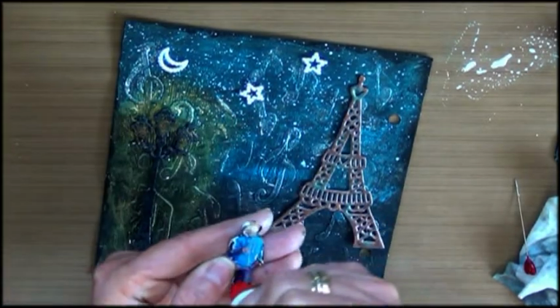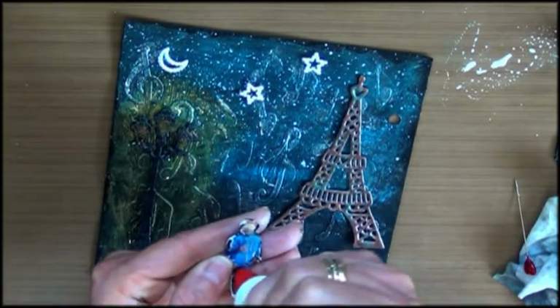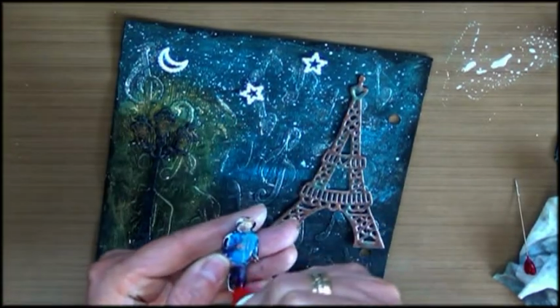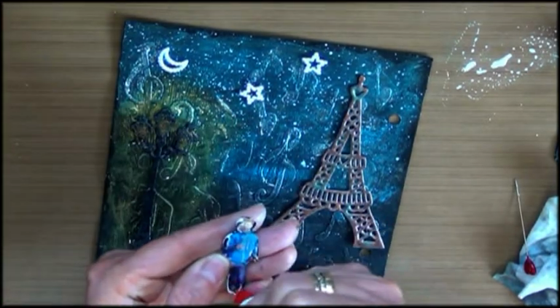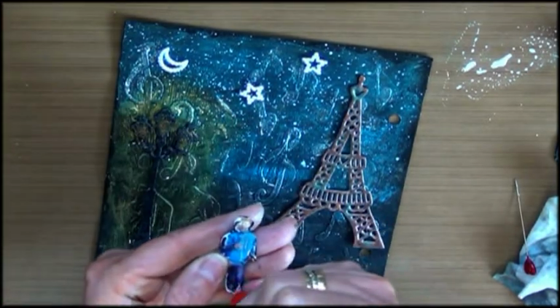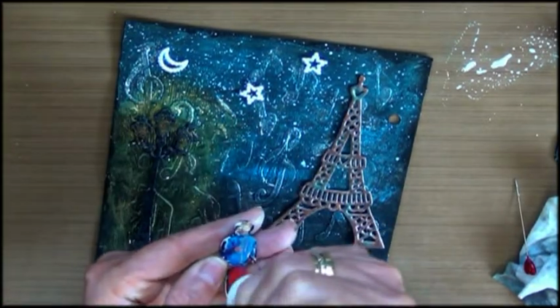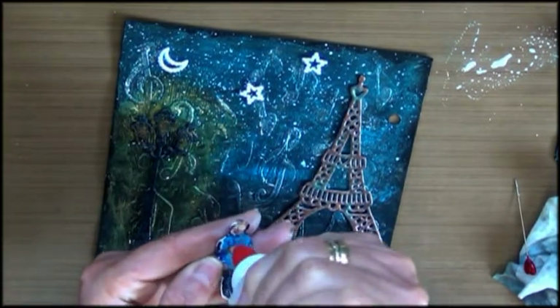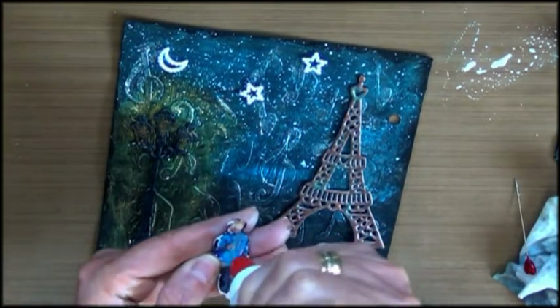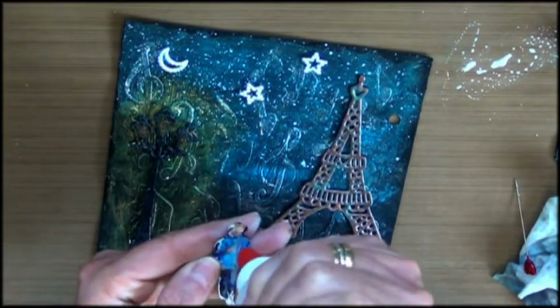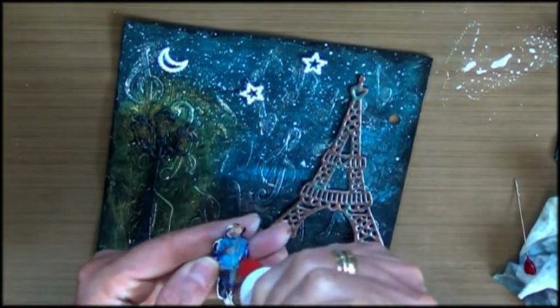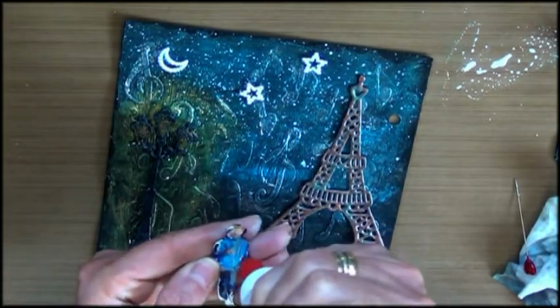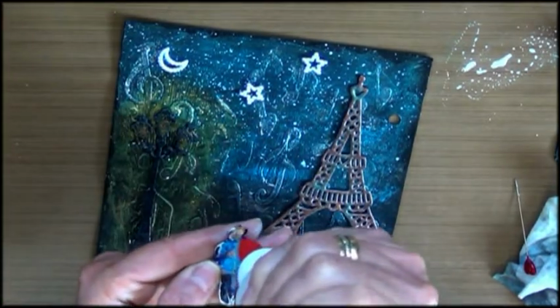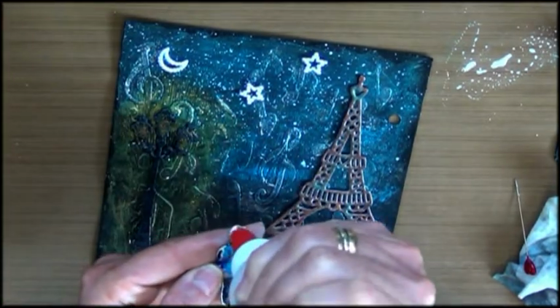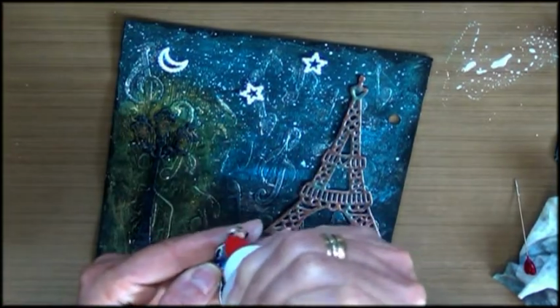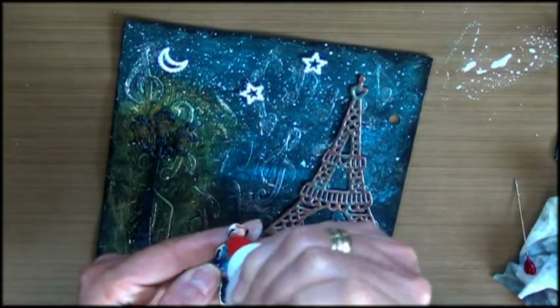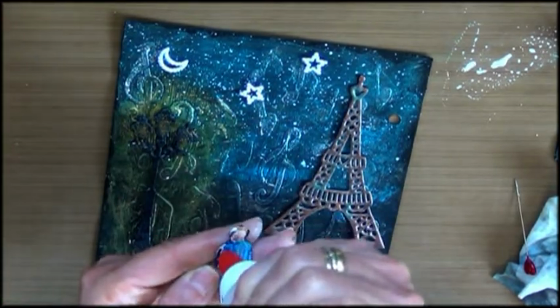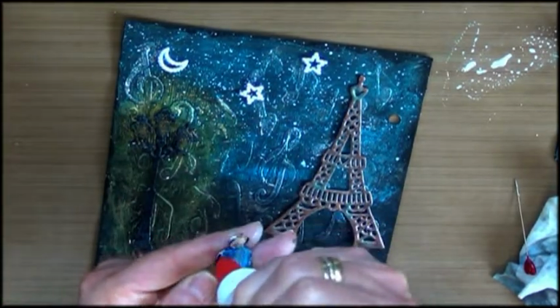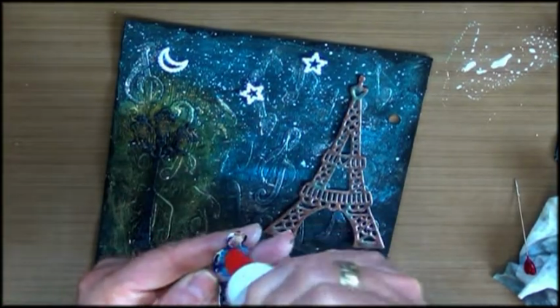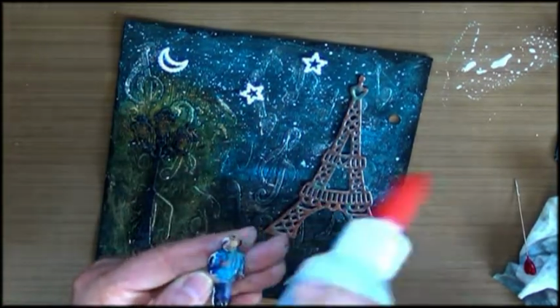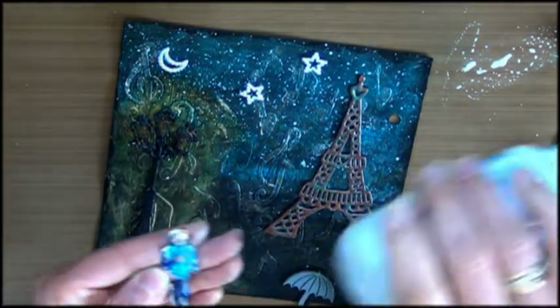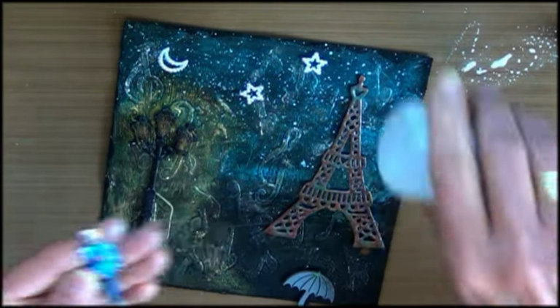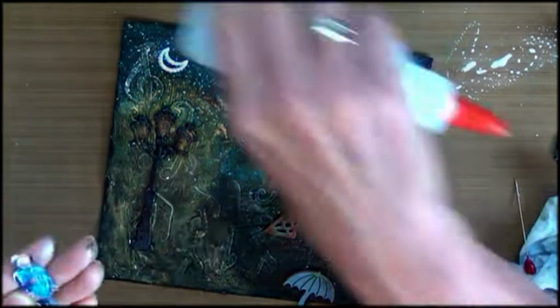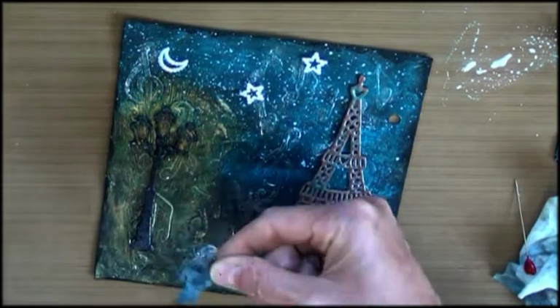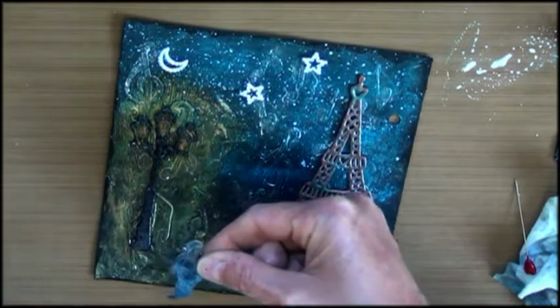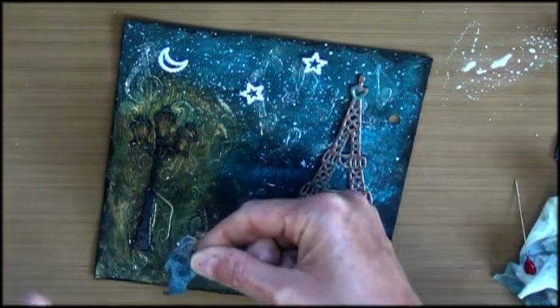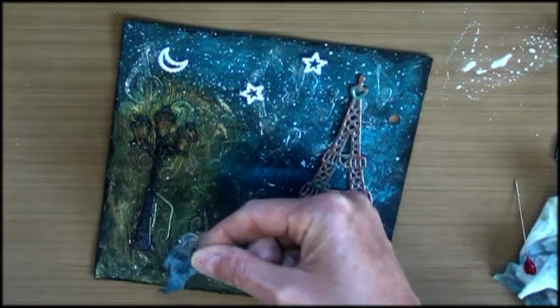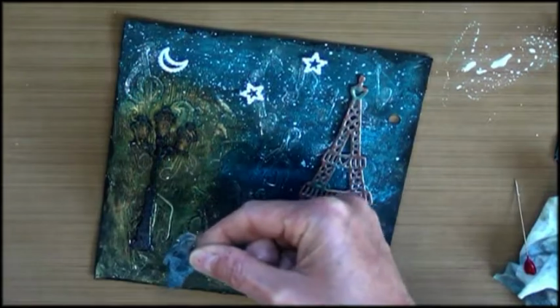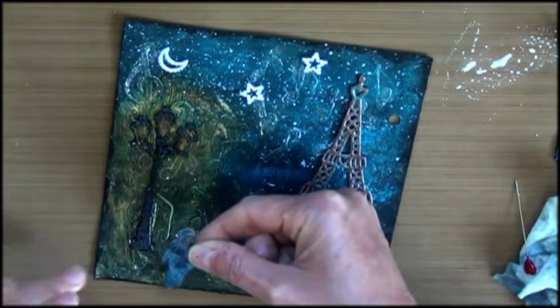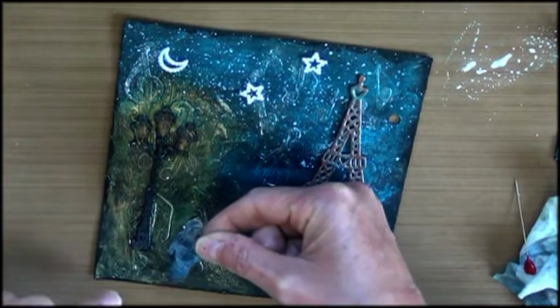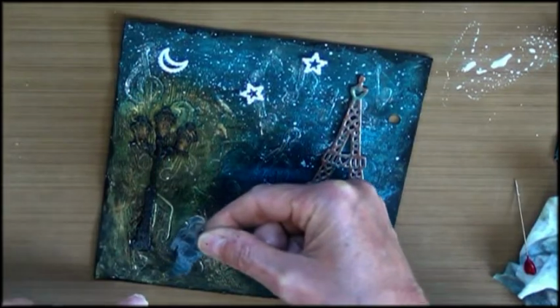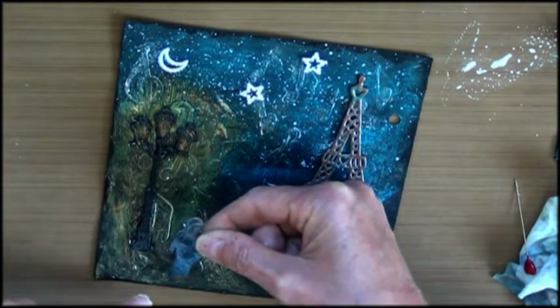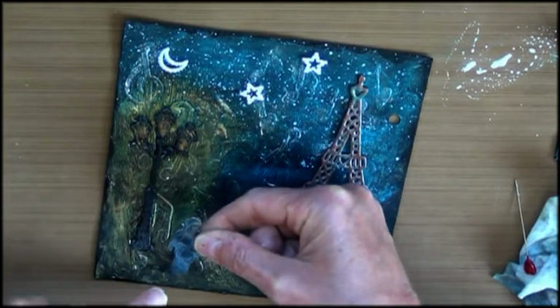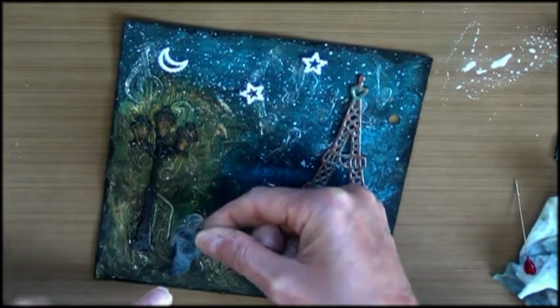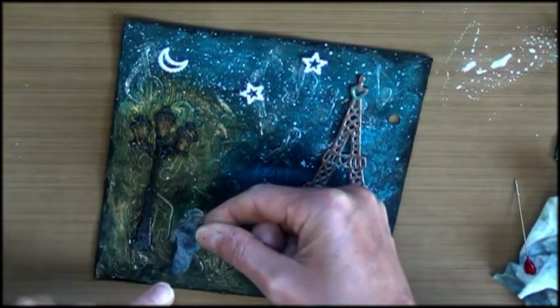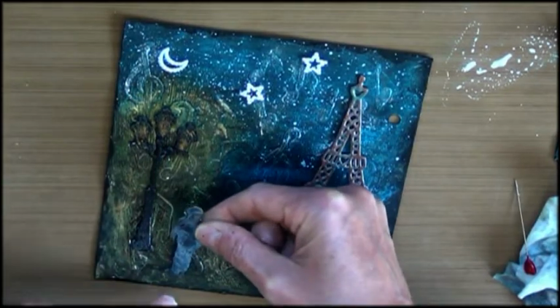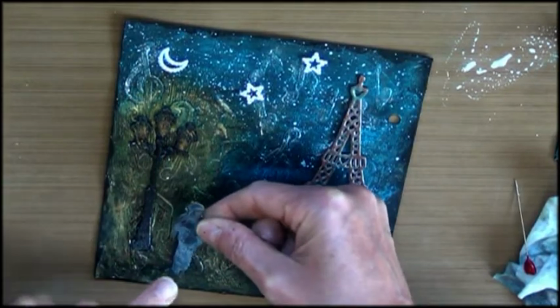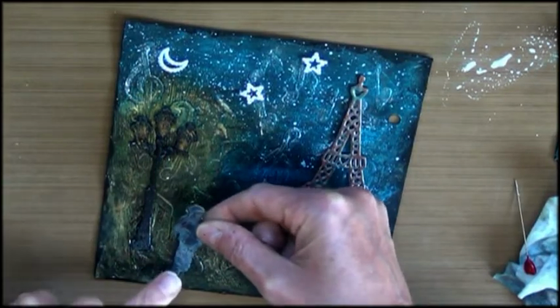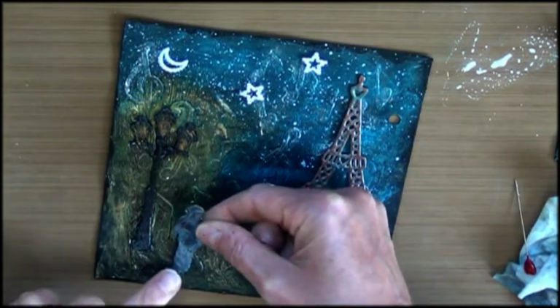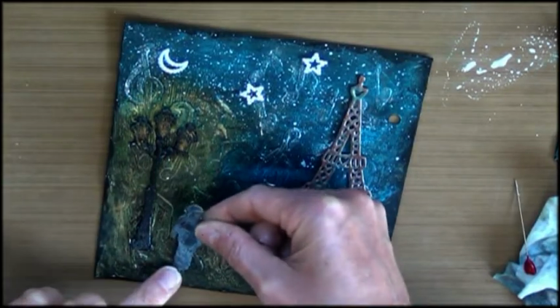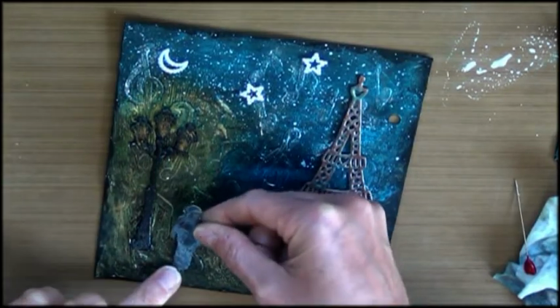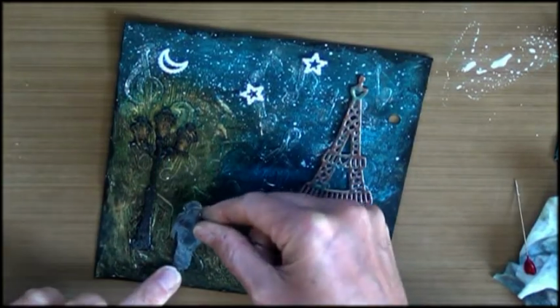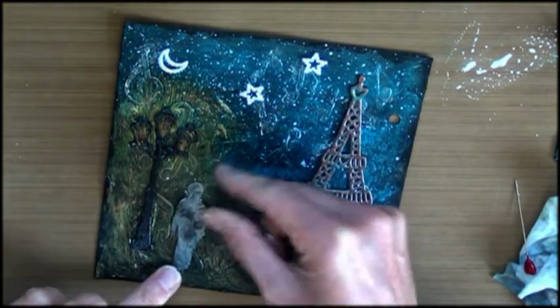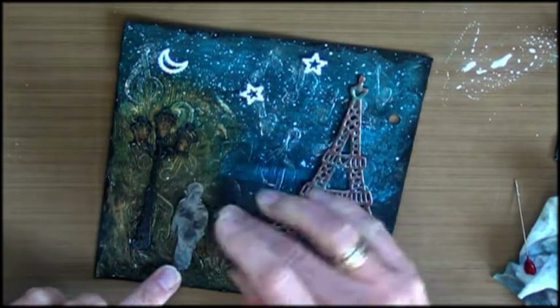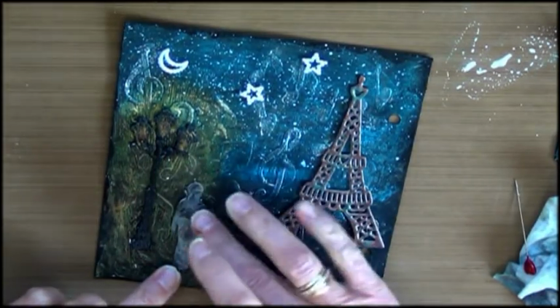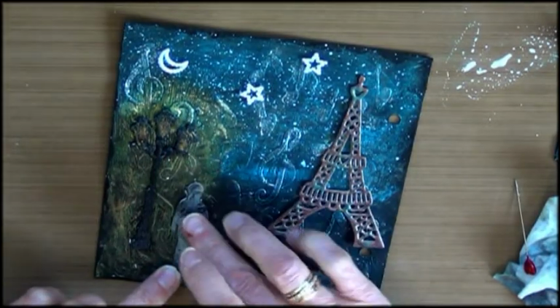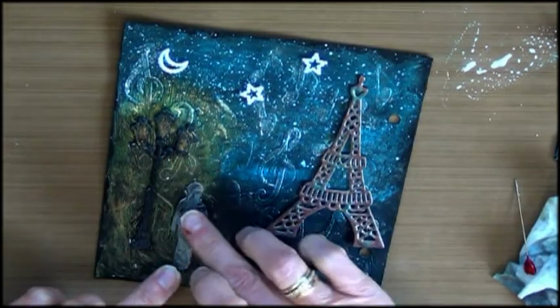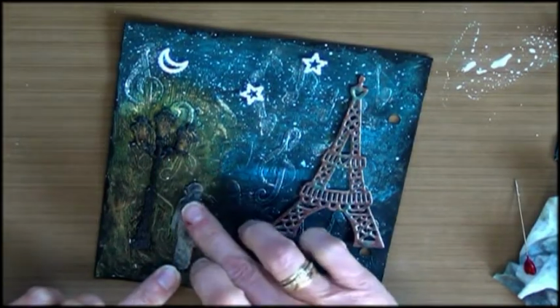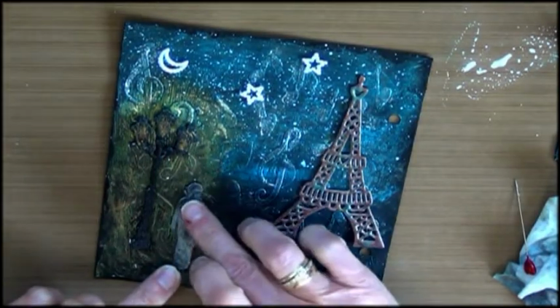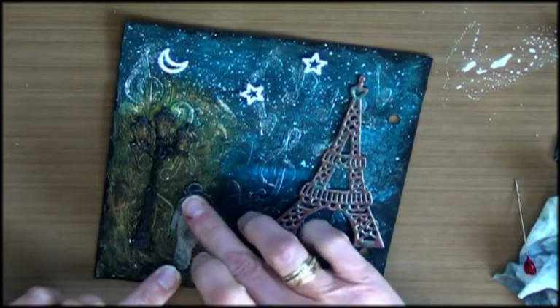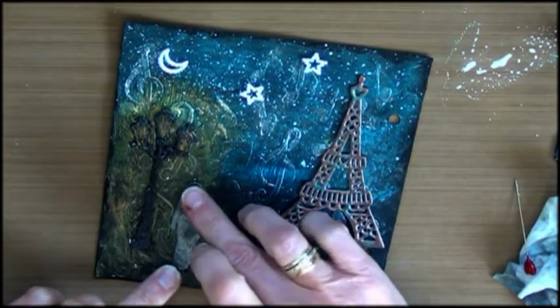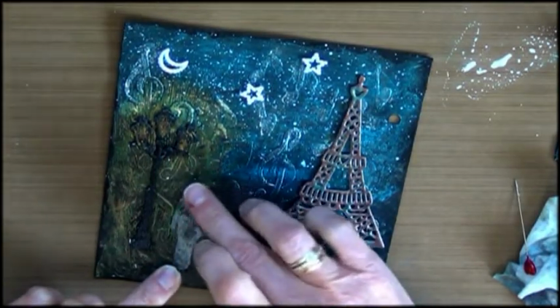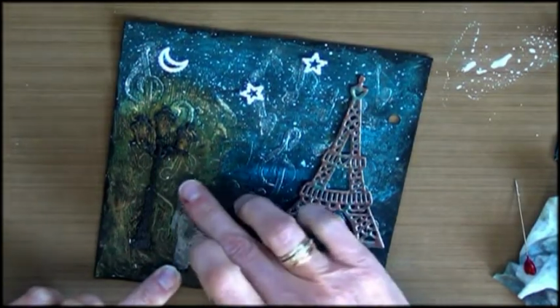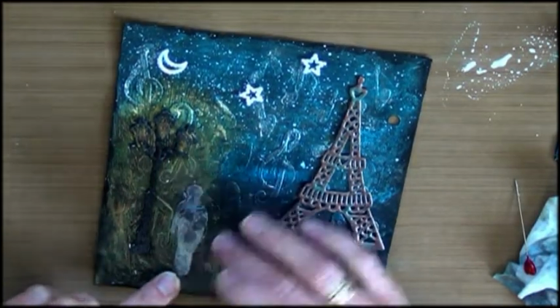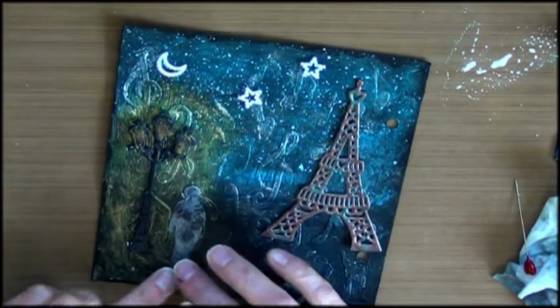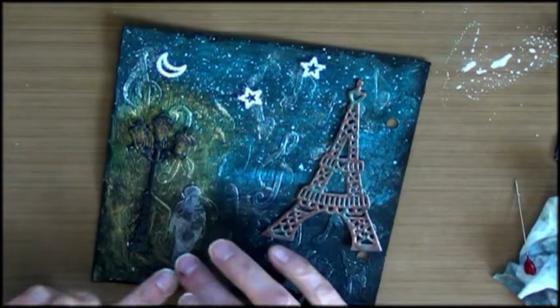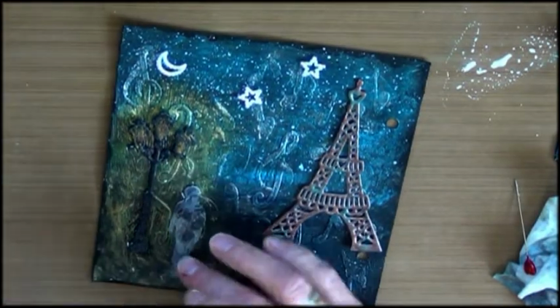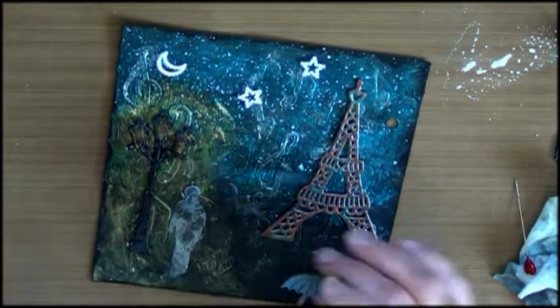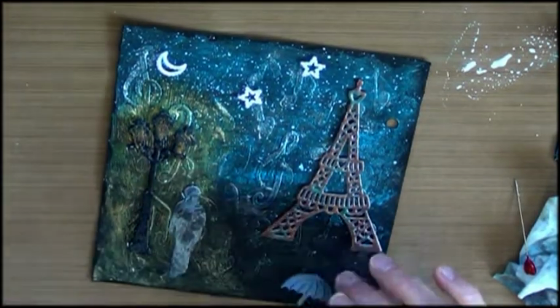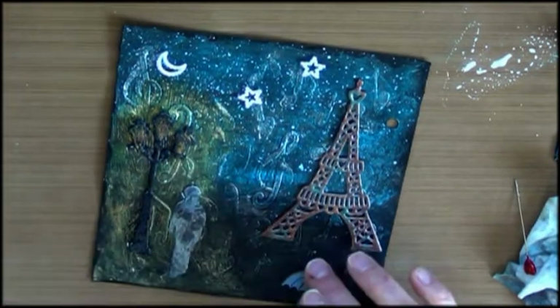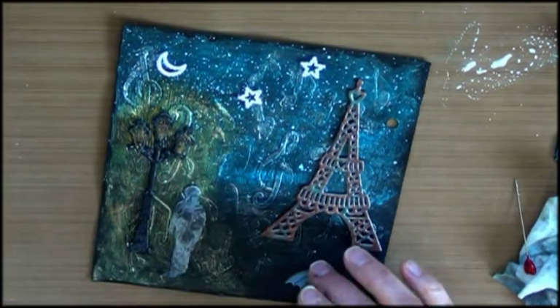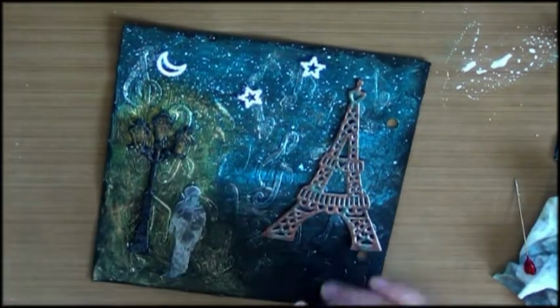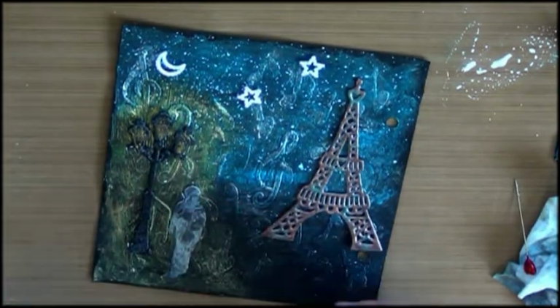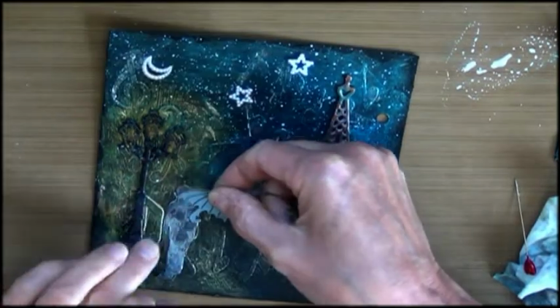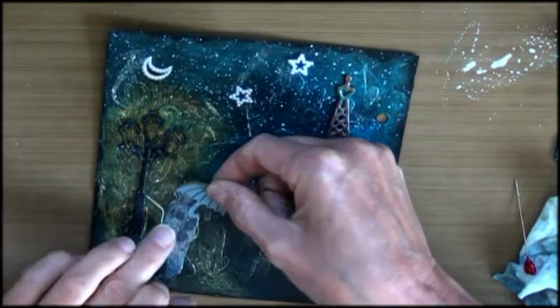This little guy makes me think a little bit about that stamp from Tim Holtz — the guy with the umbrella.